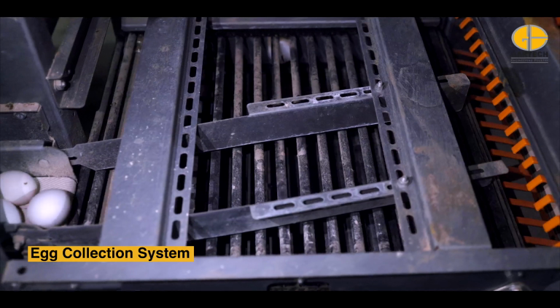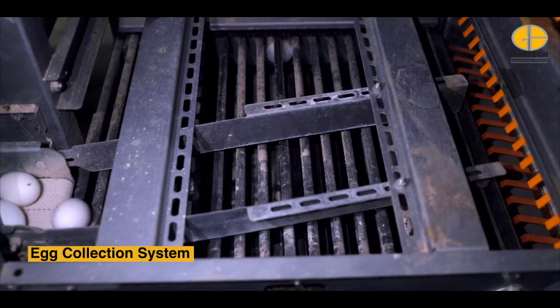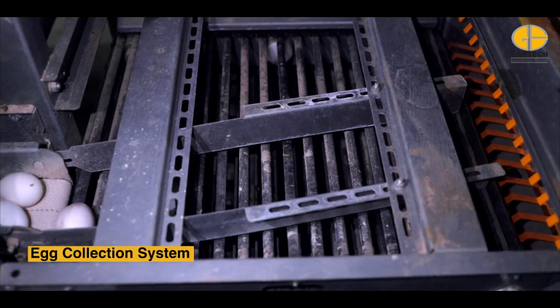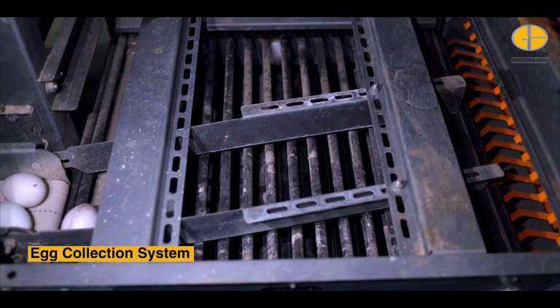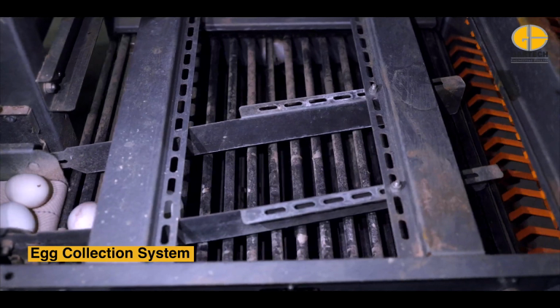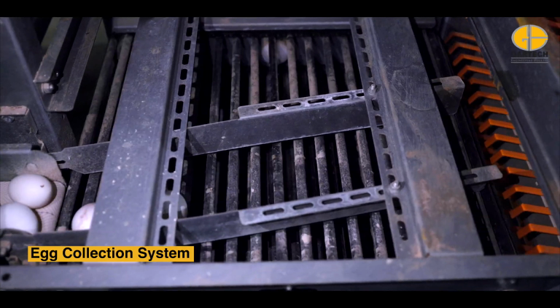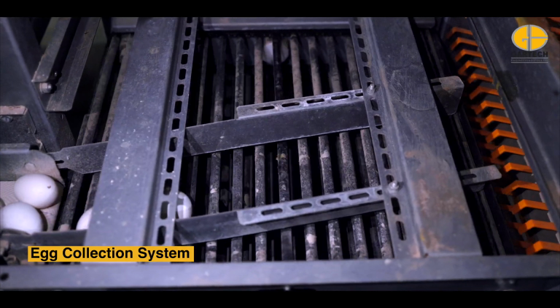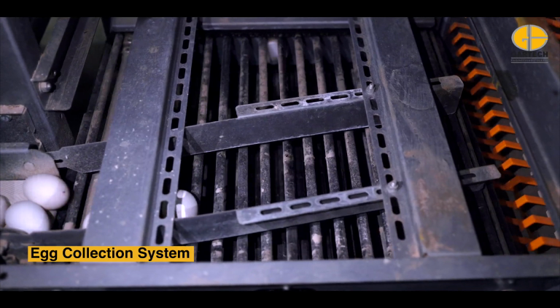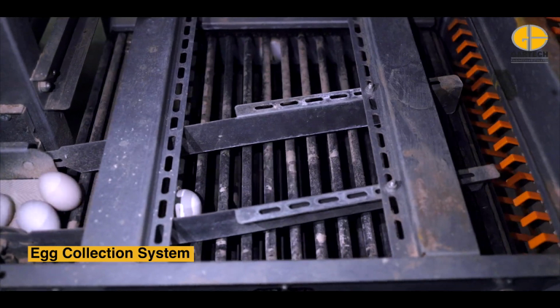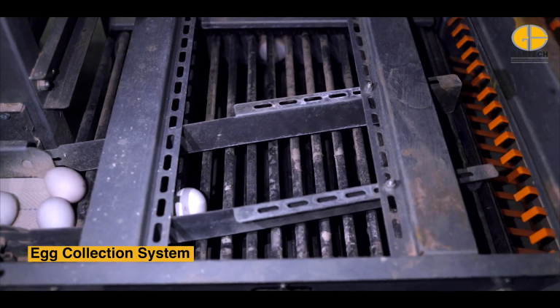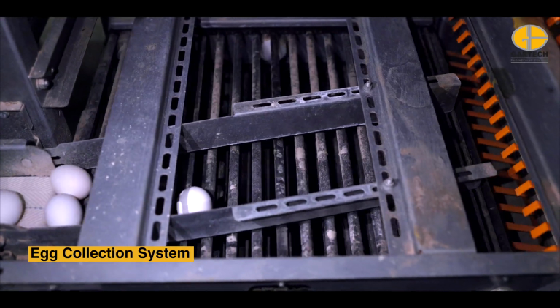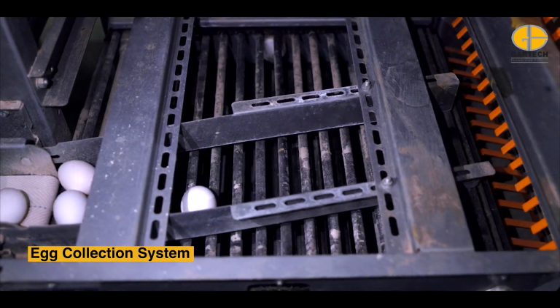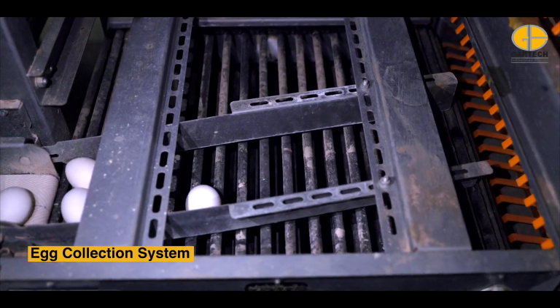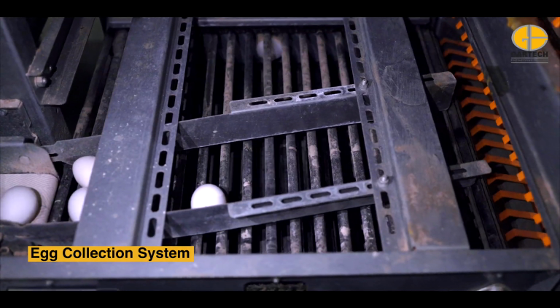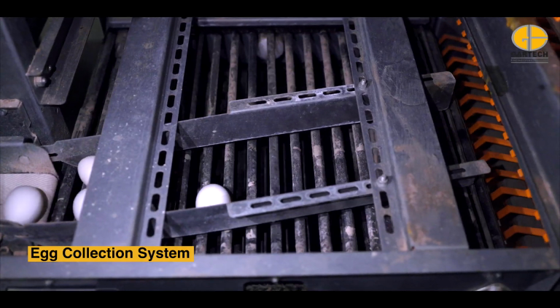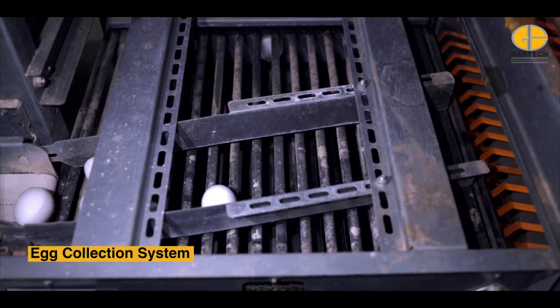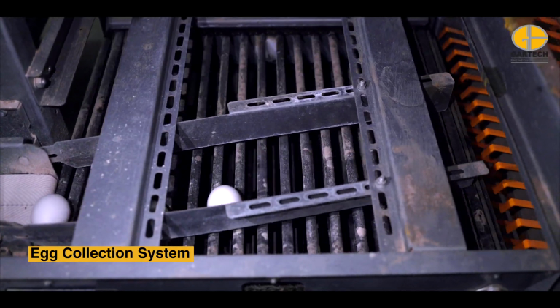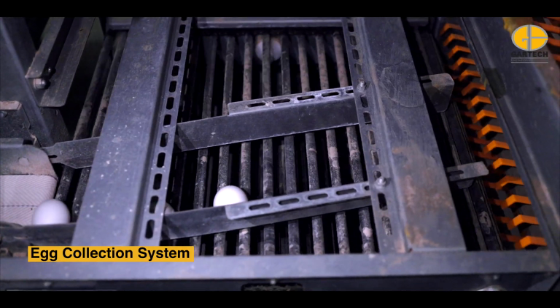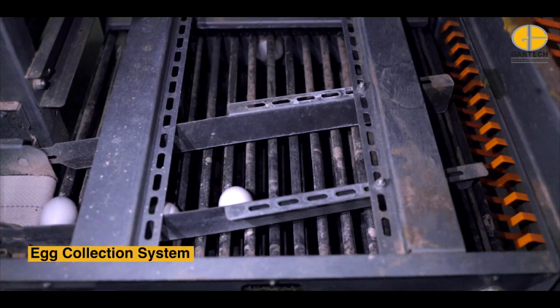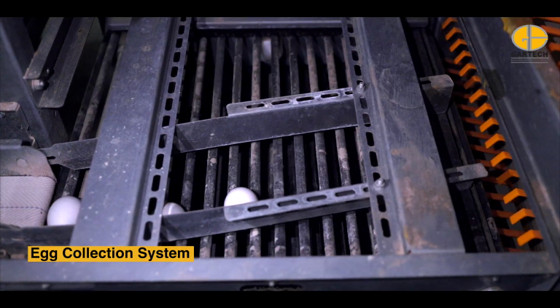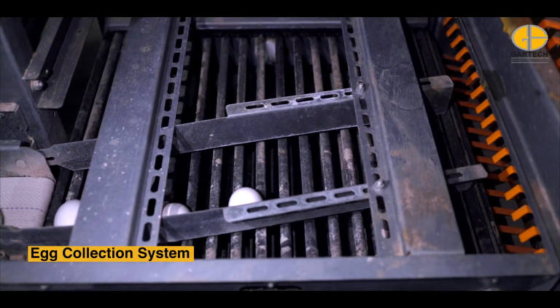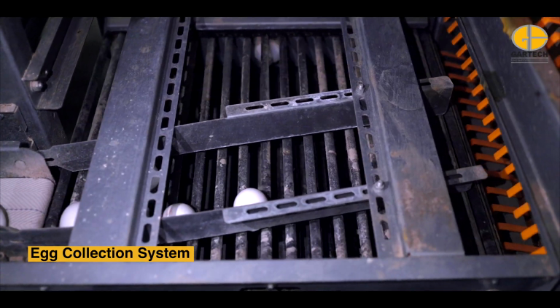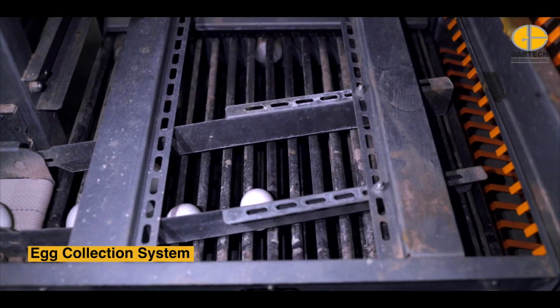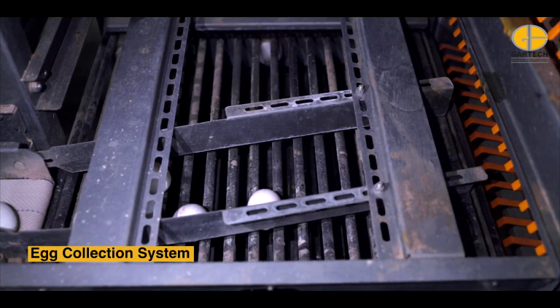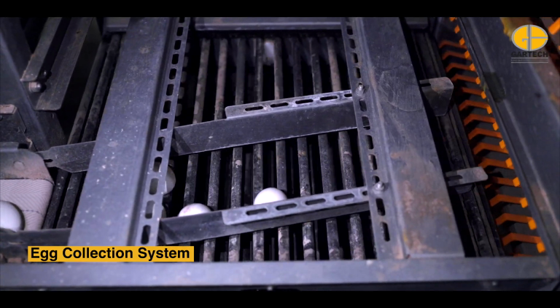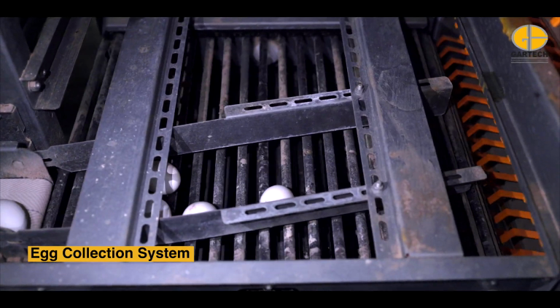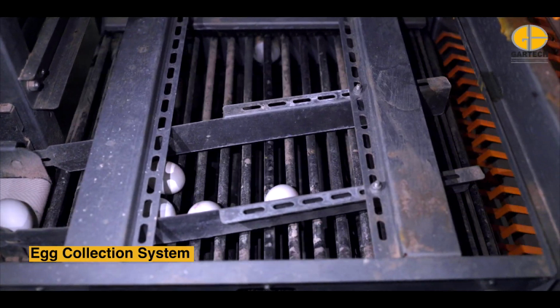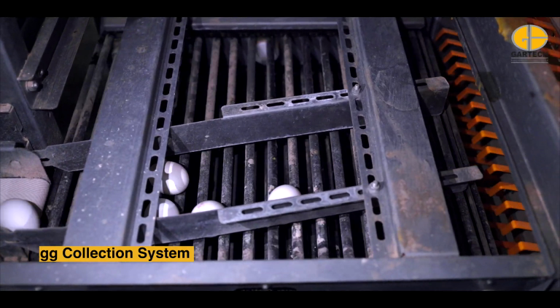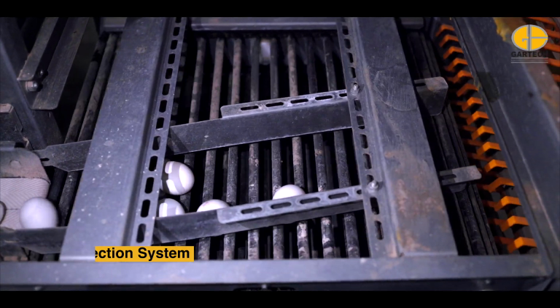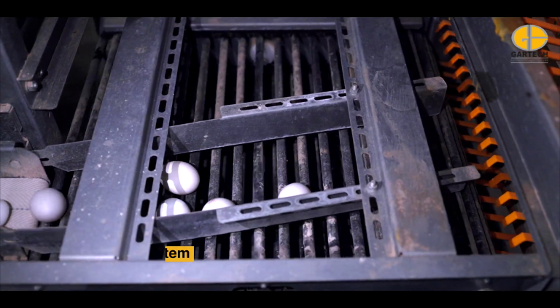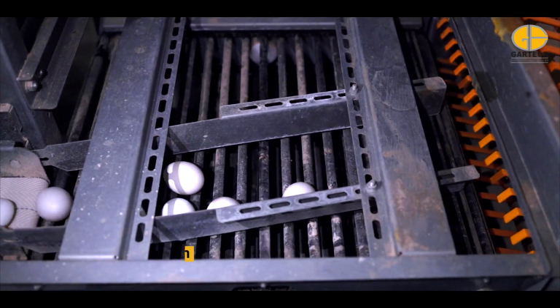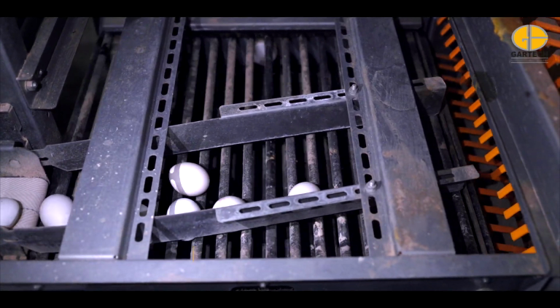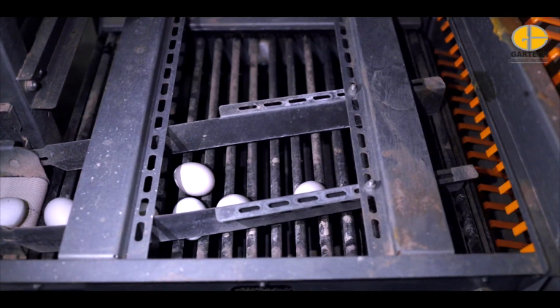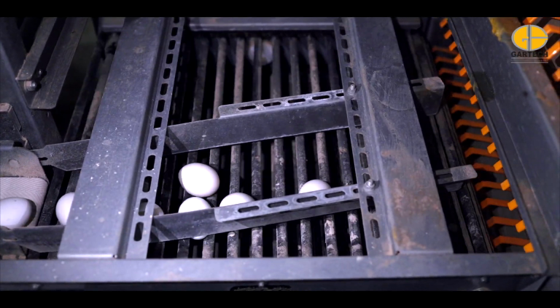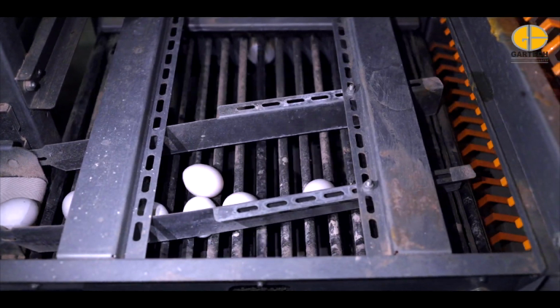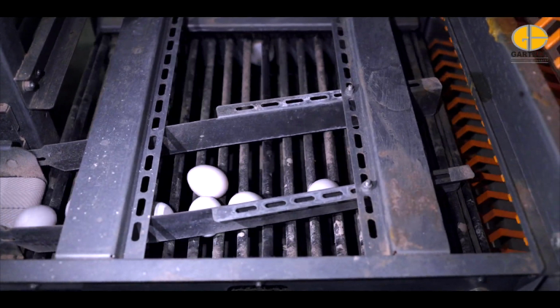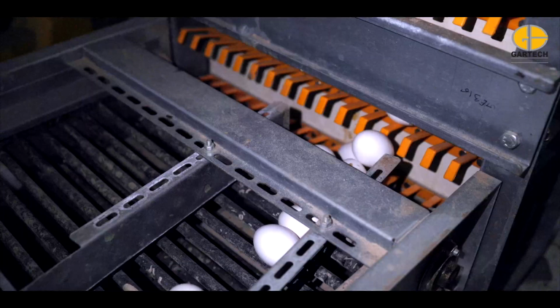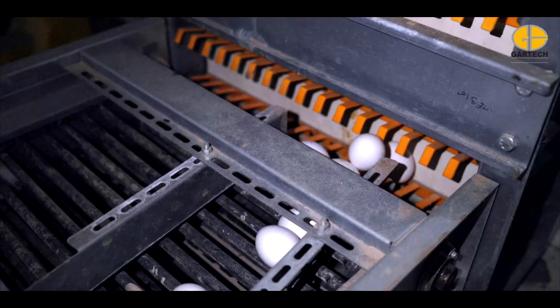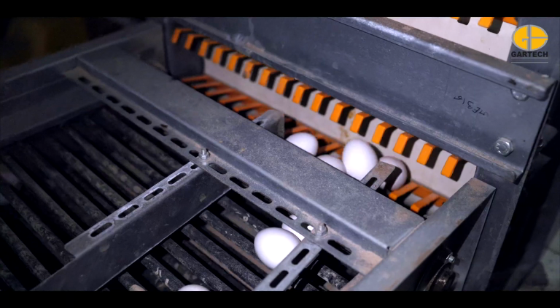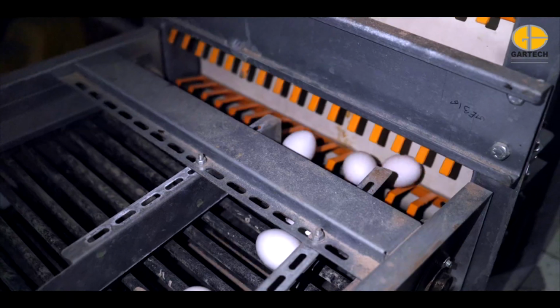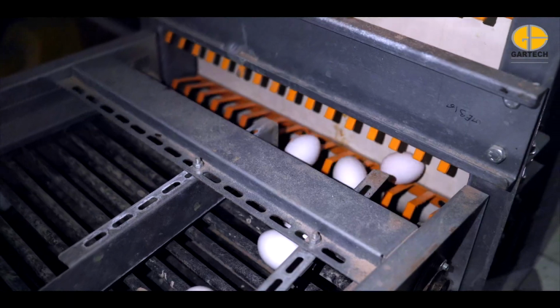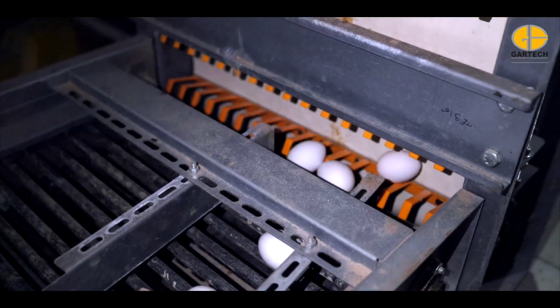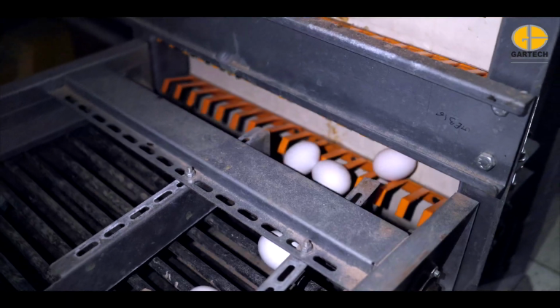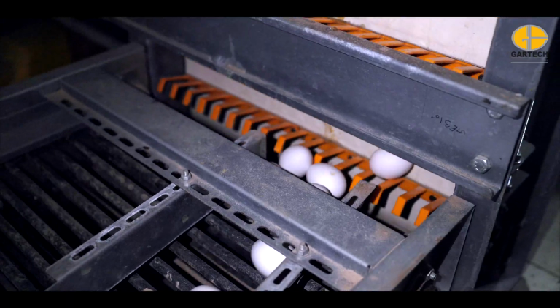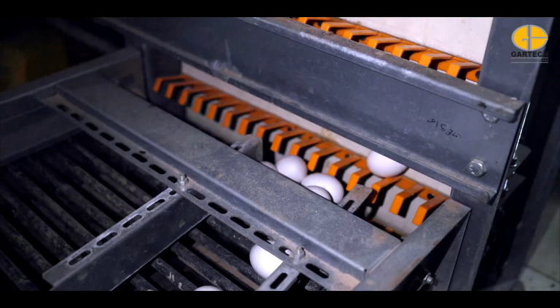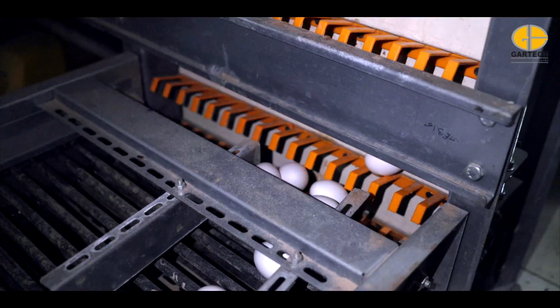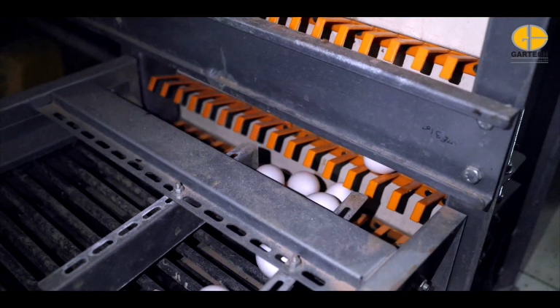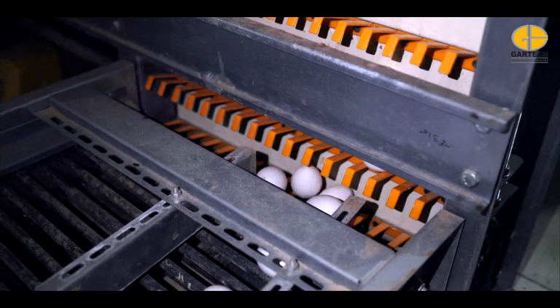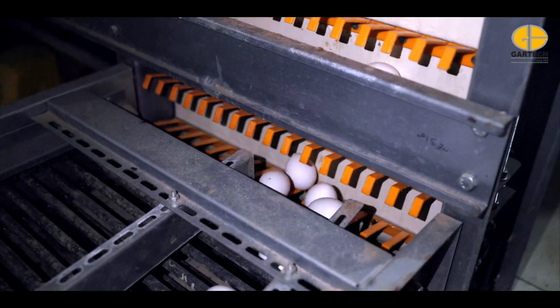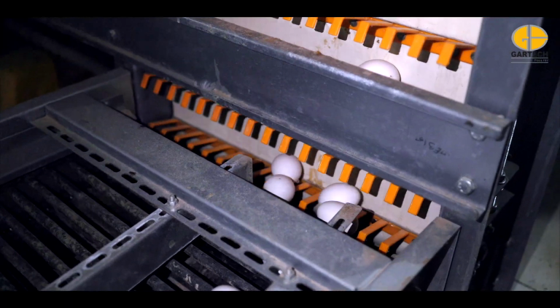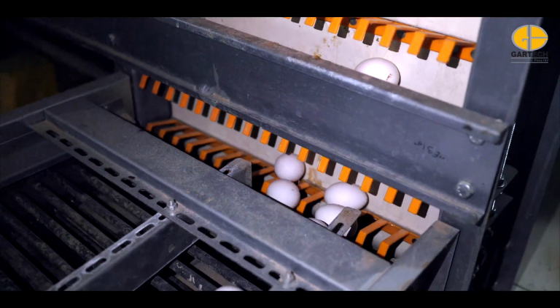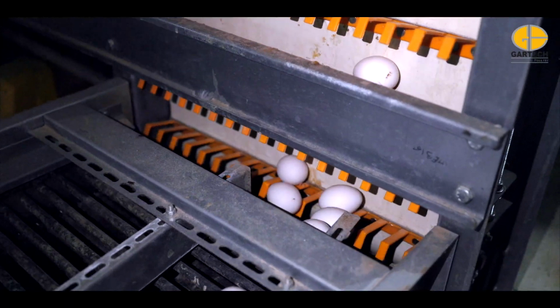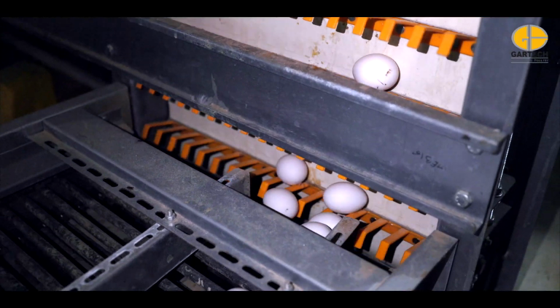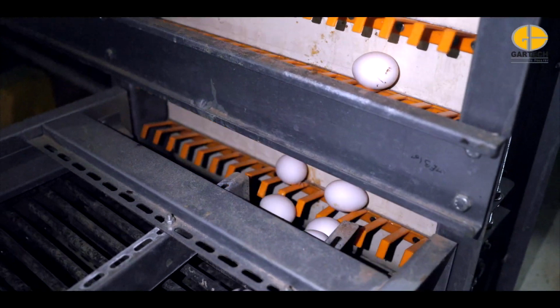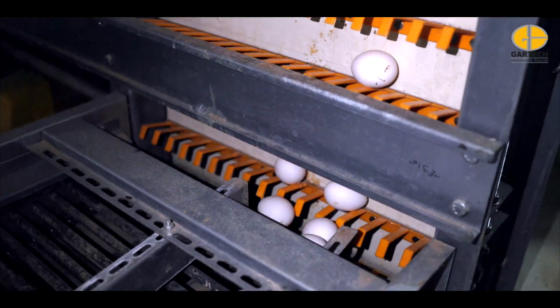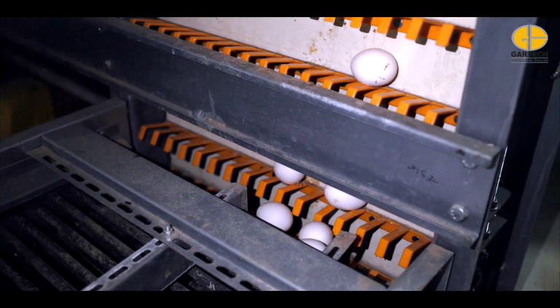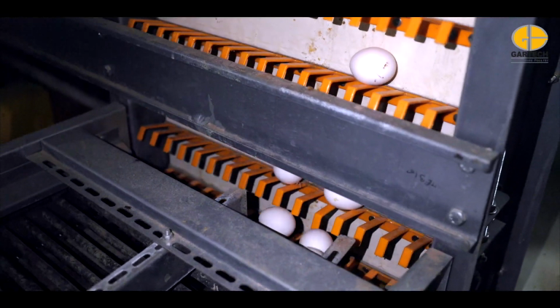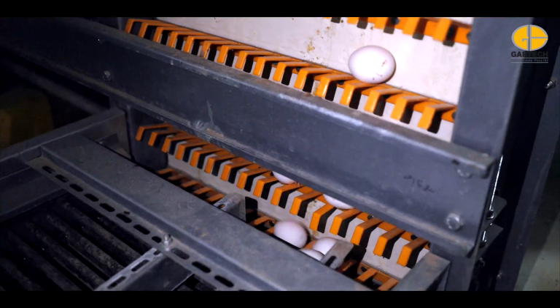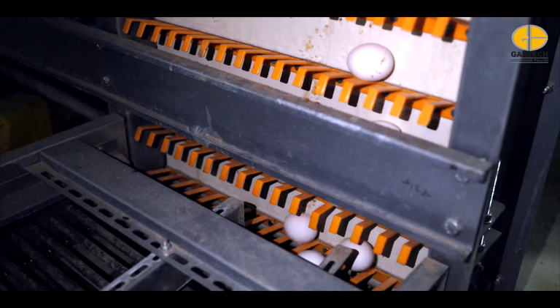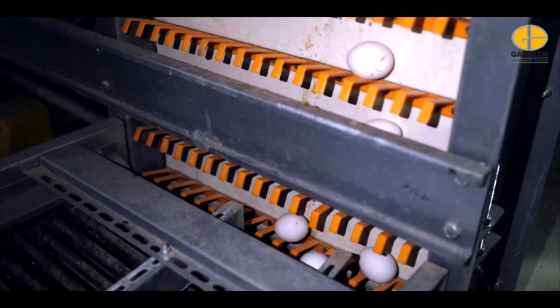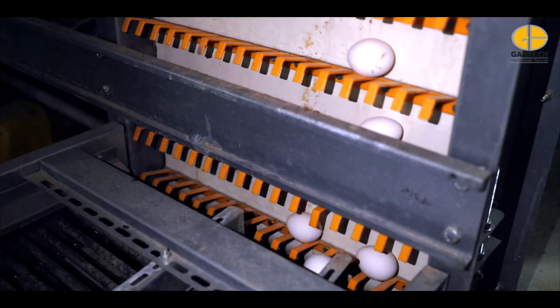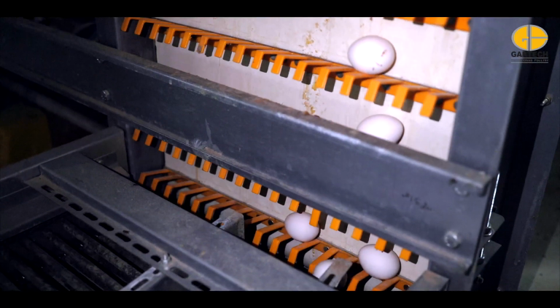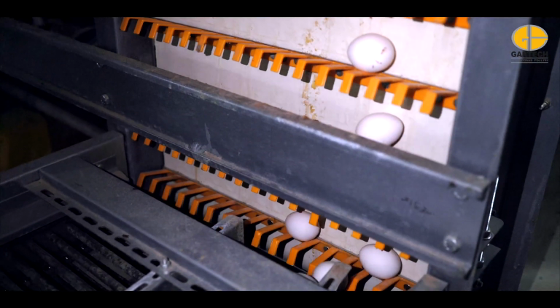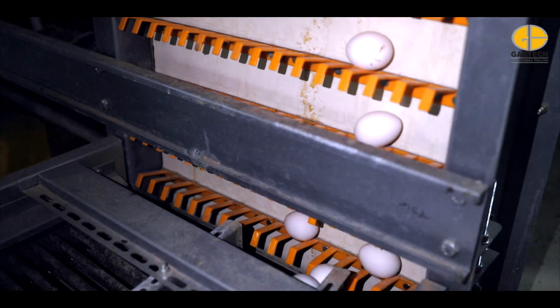The automated egg collection system reduces handling time and protects egg integrity, ensuring clean, crack-free eggs from cage to collection with consistent reliability.